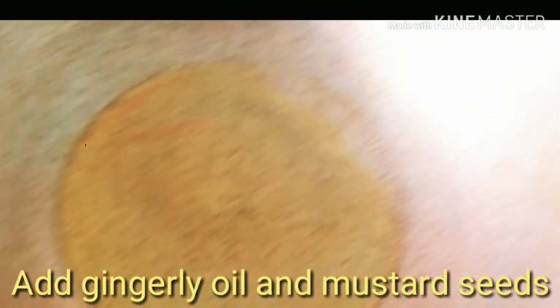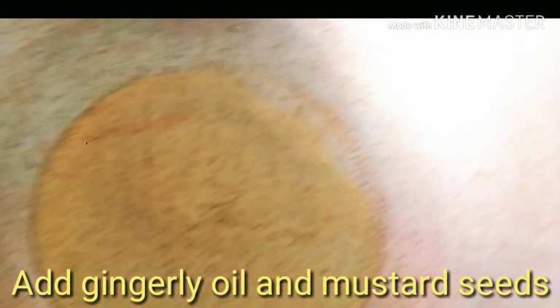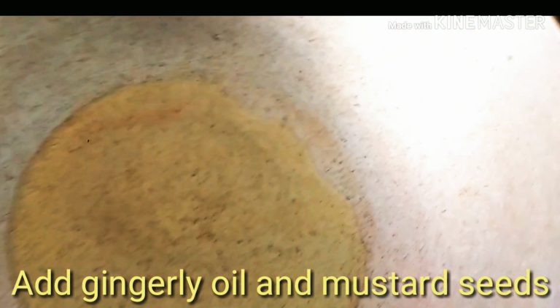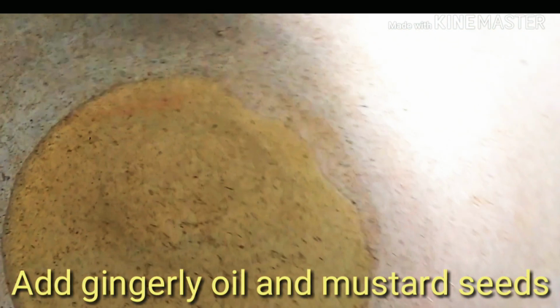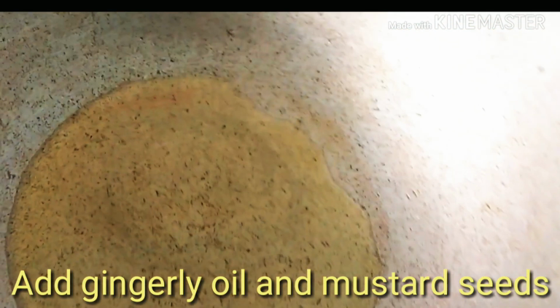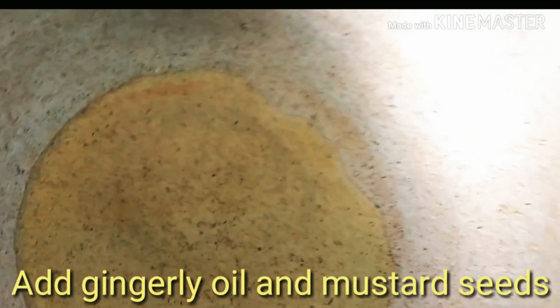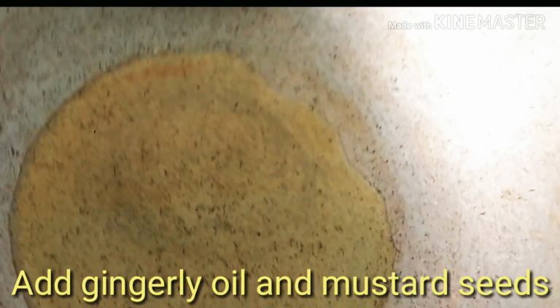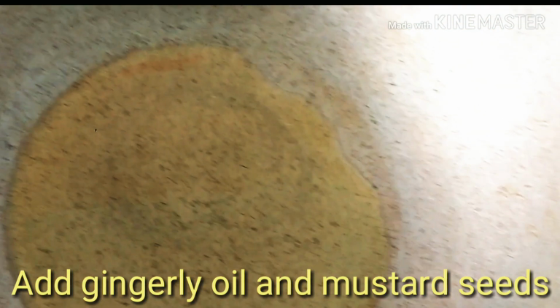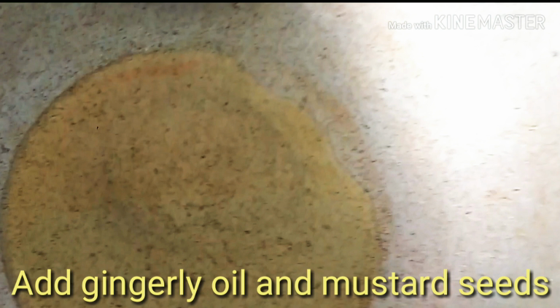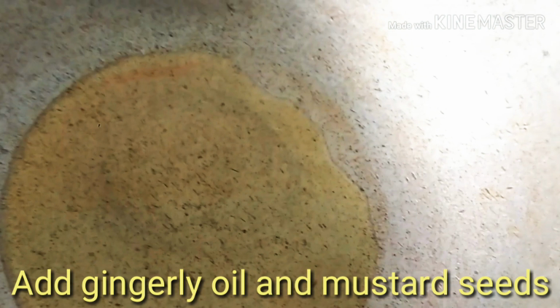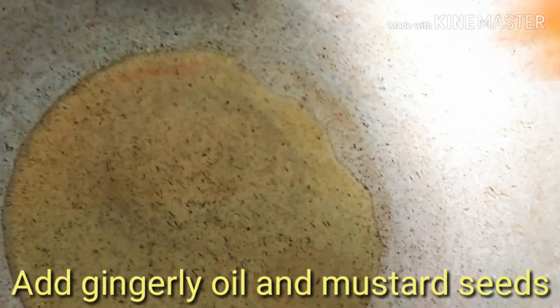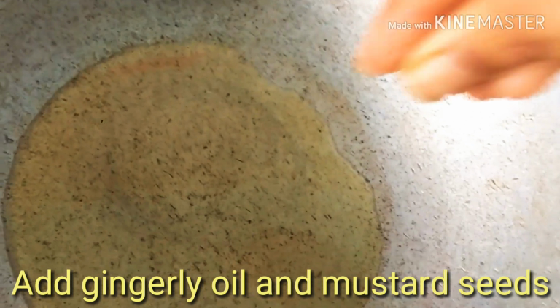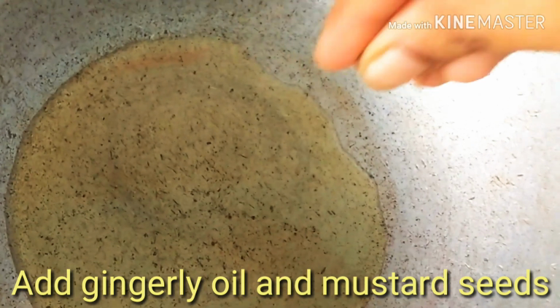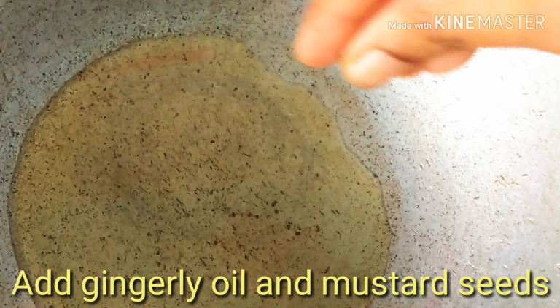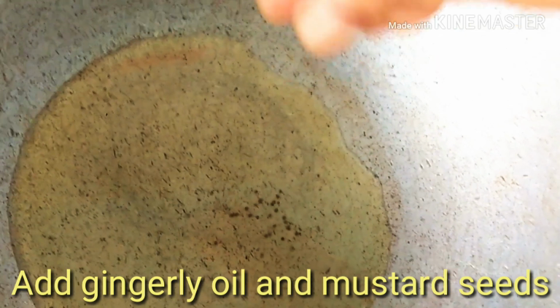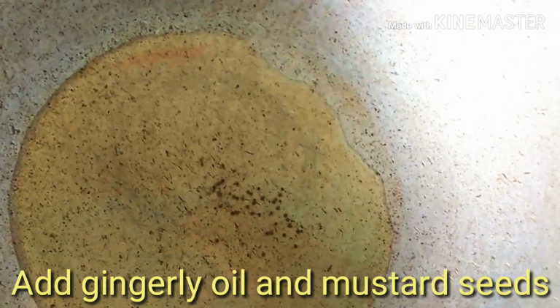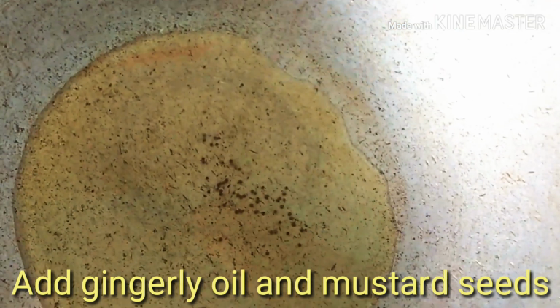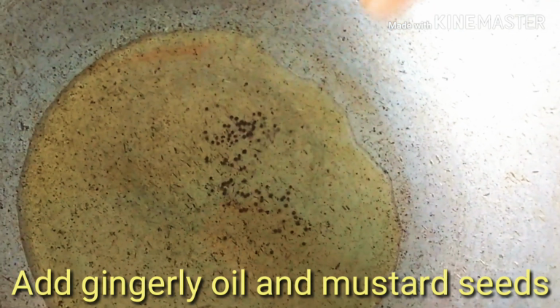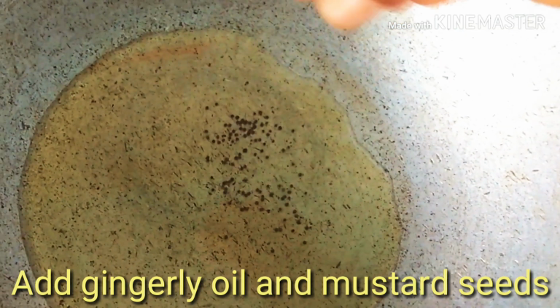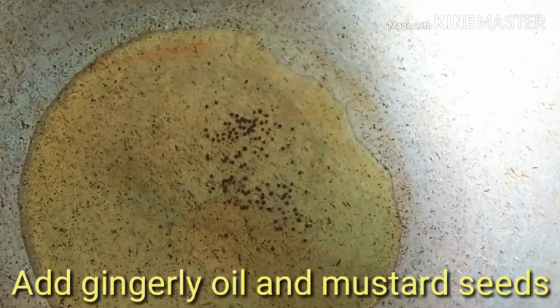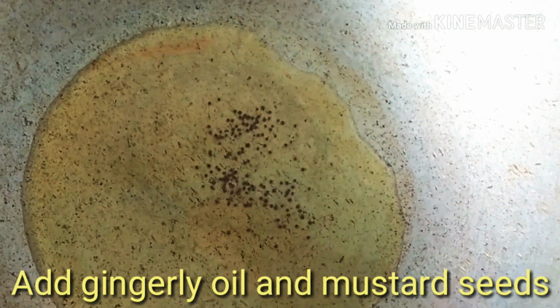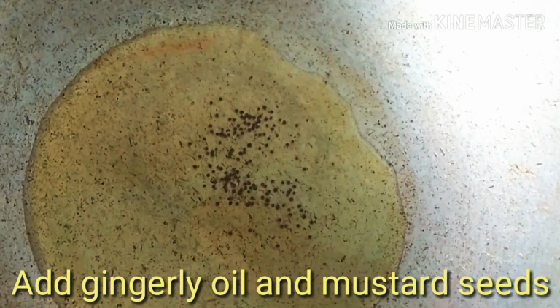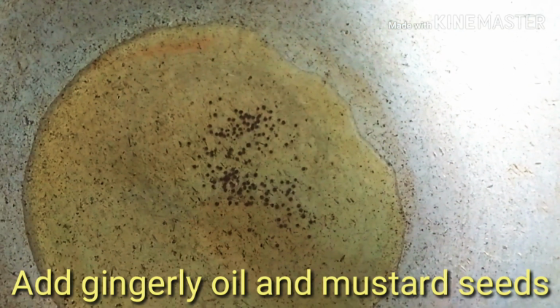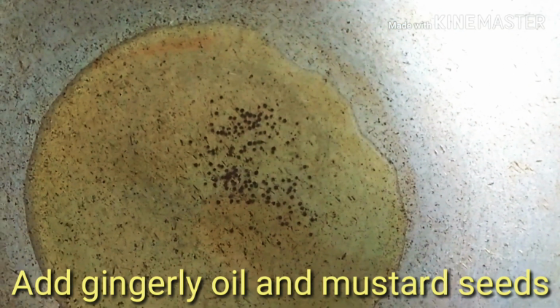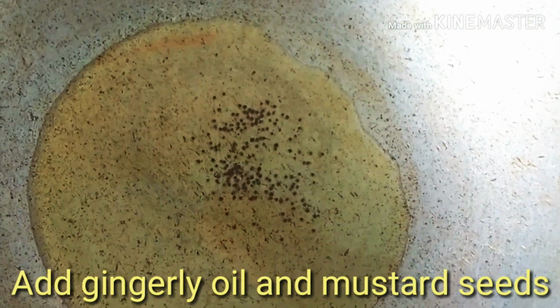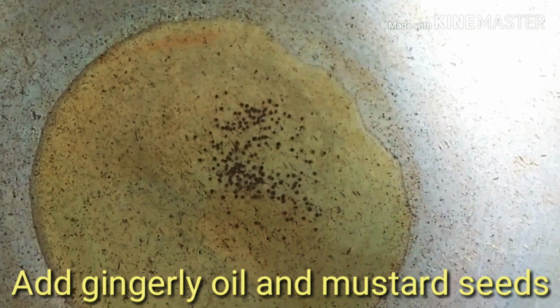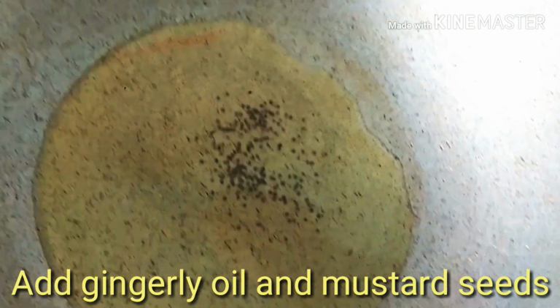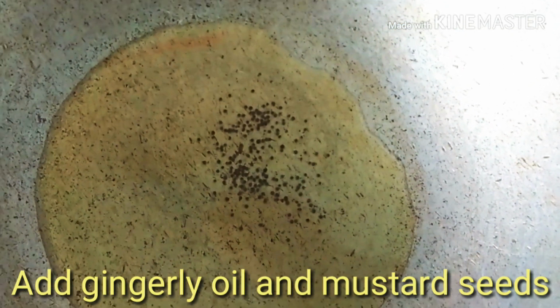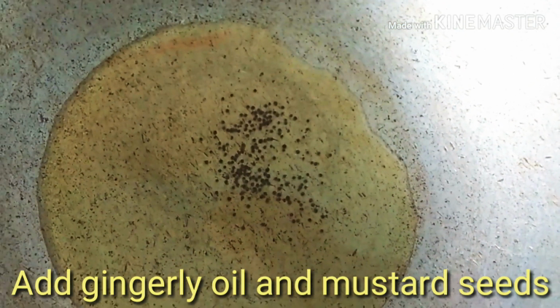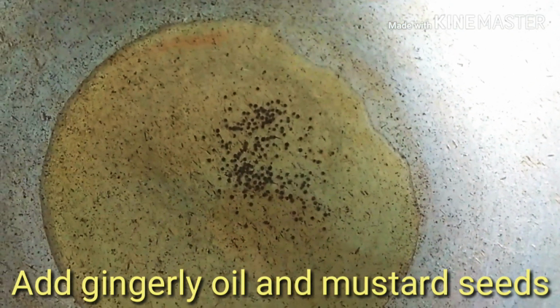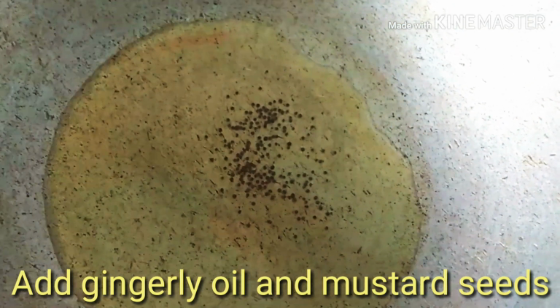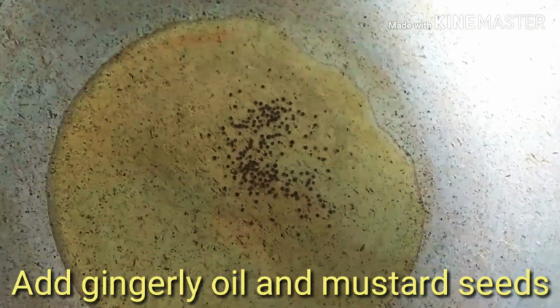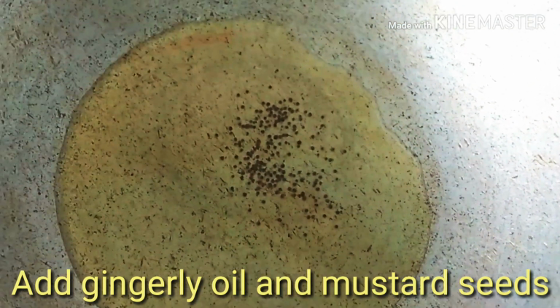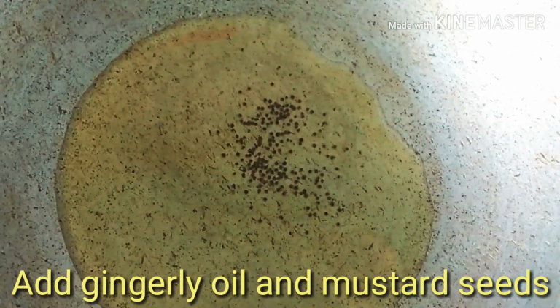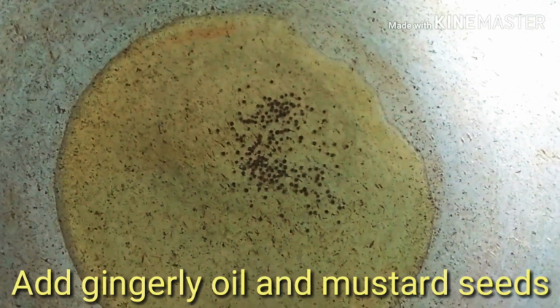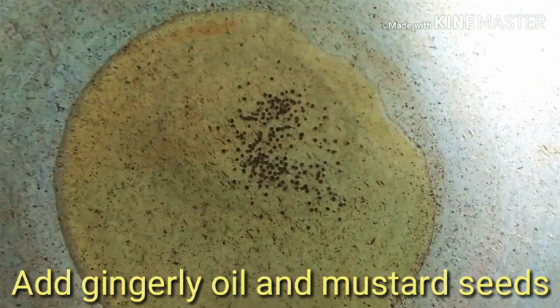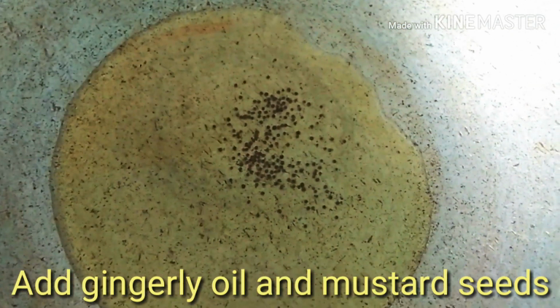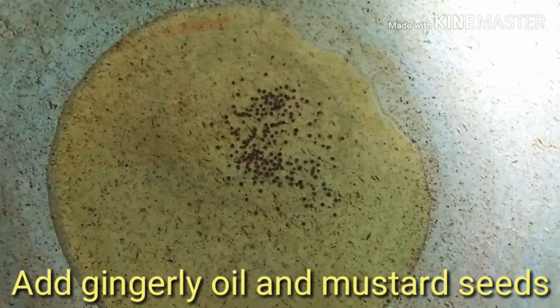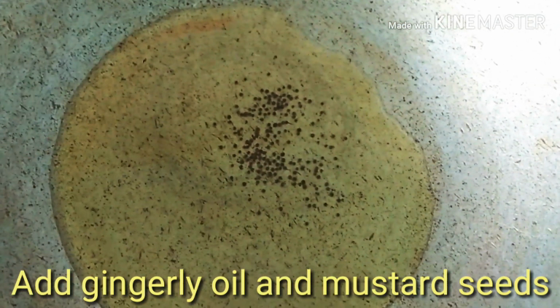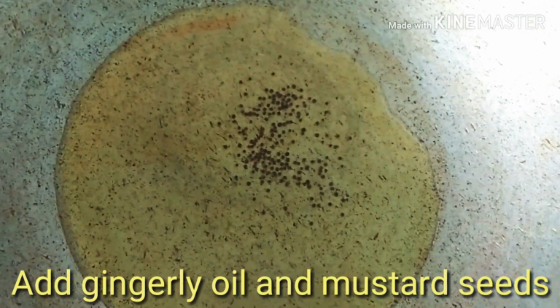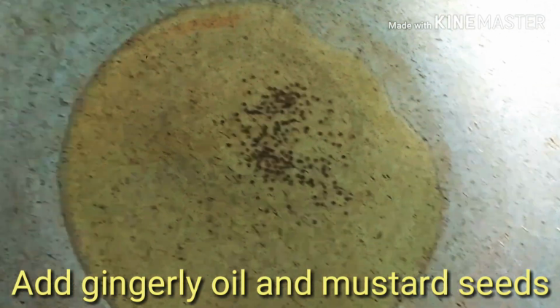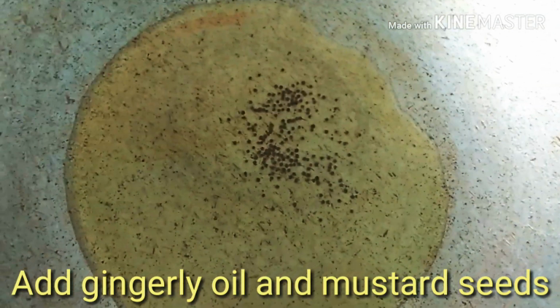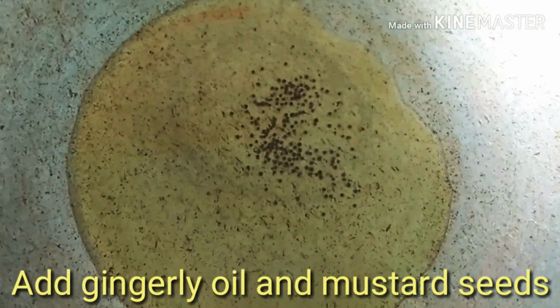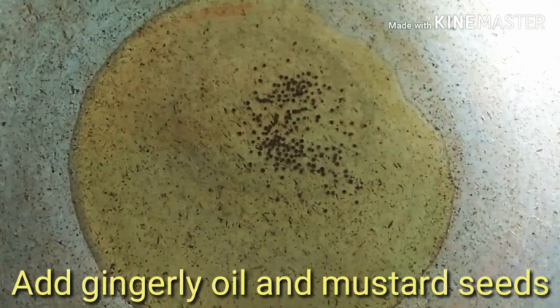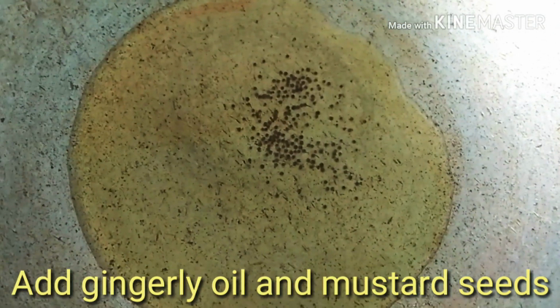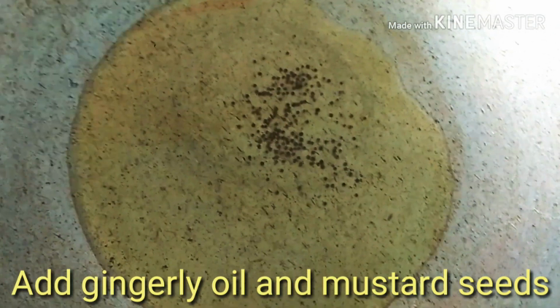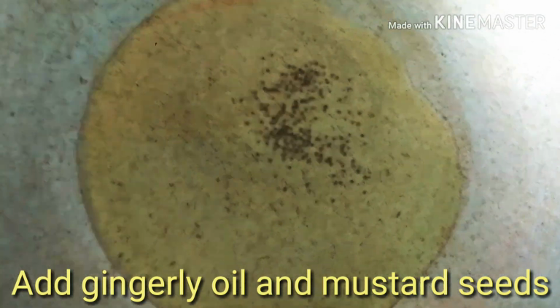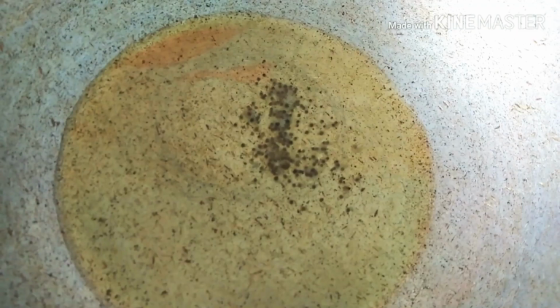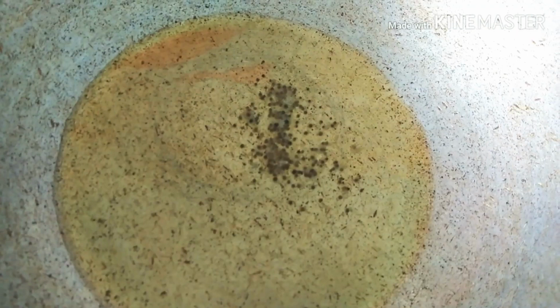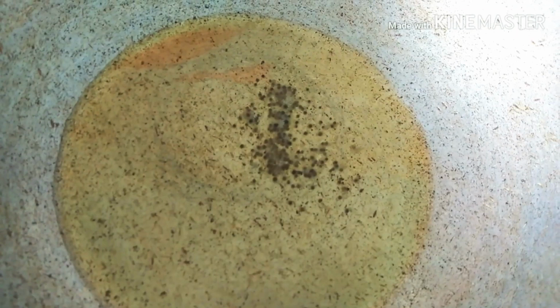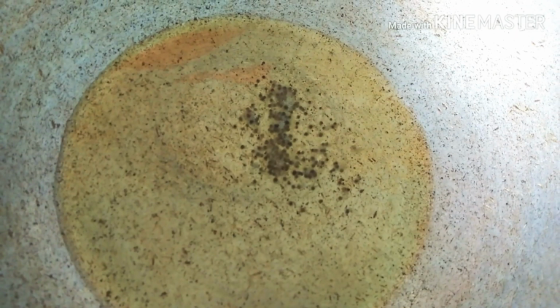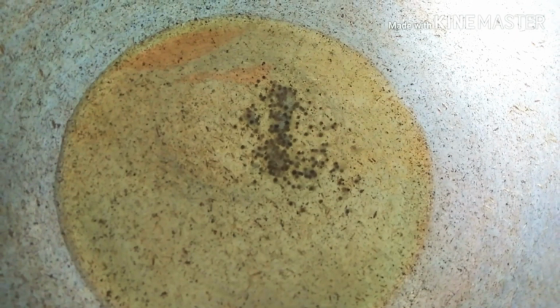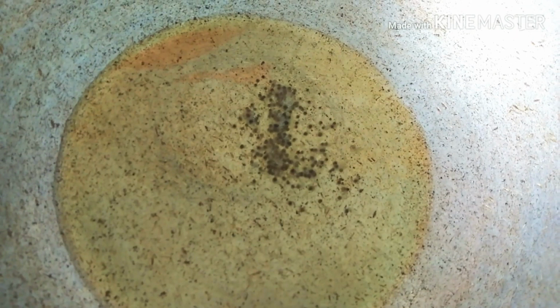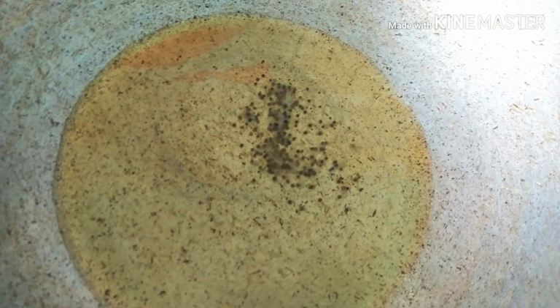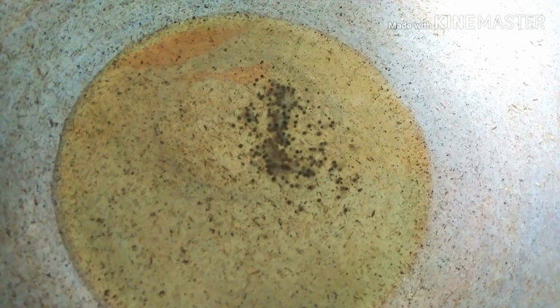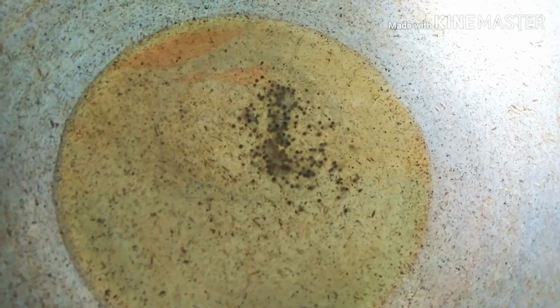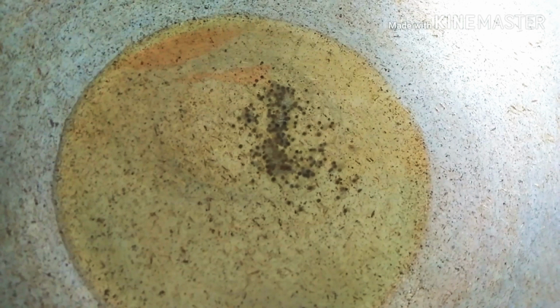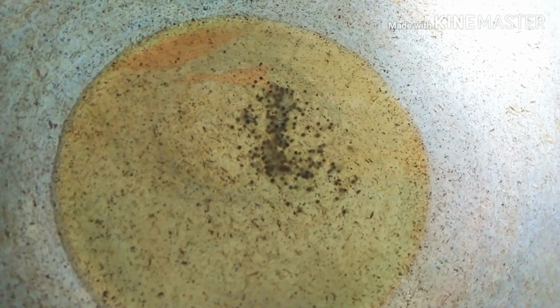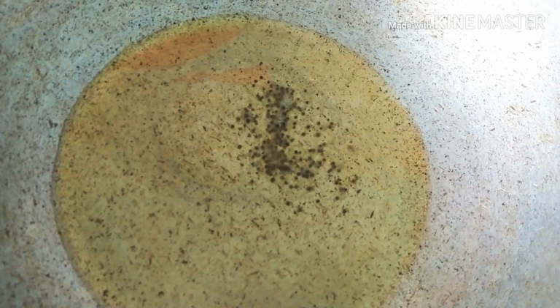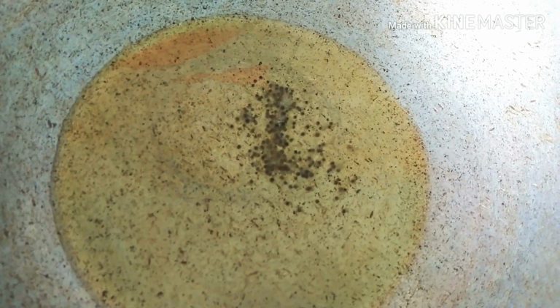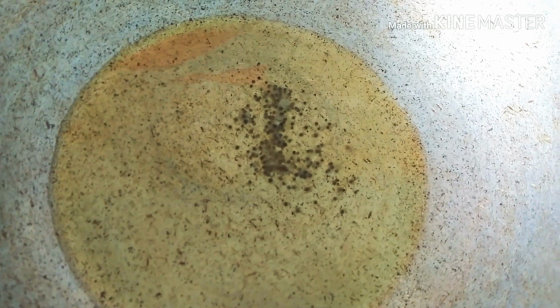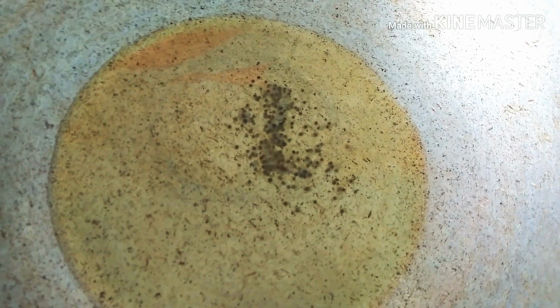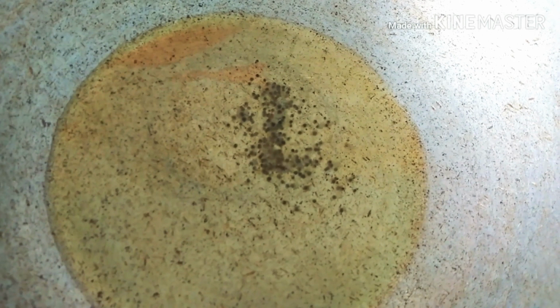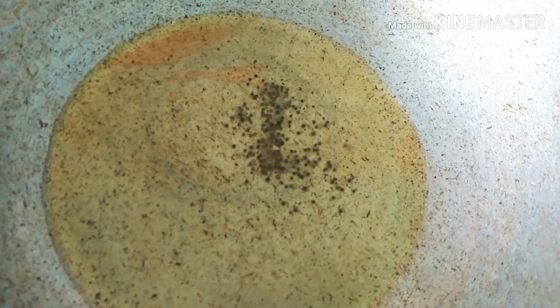First, let's cook a nice rice. The rice will be nice. That is a taste.